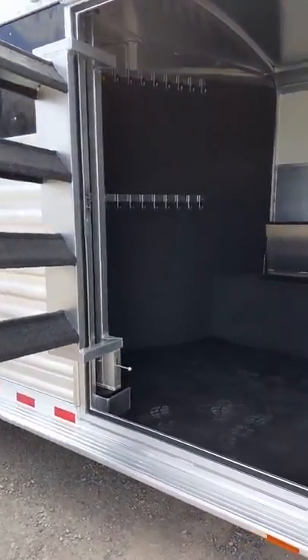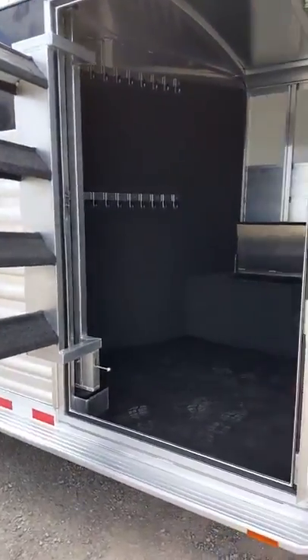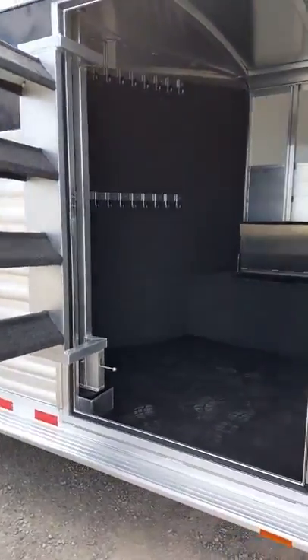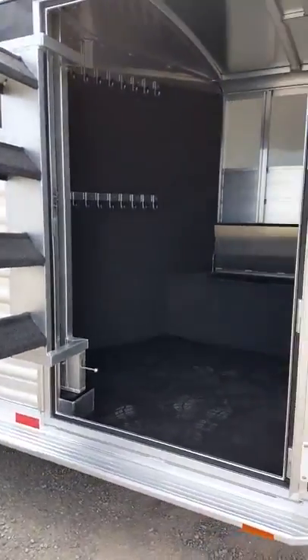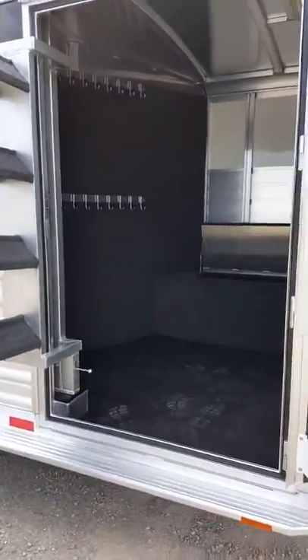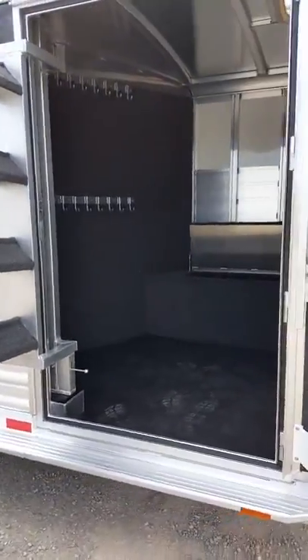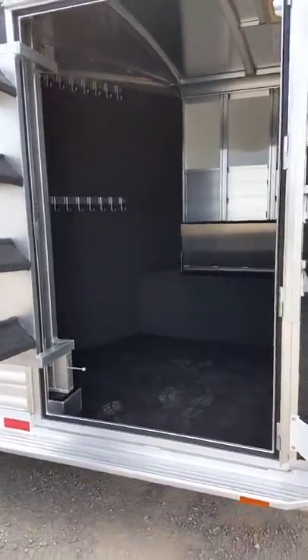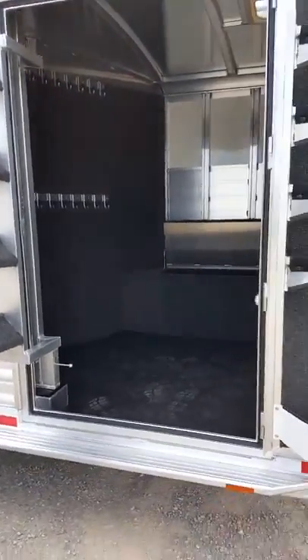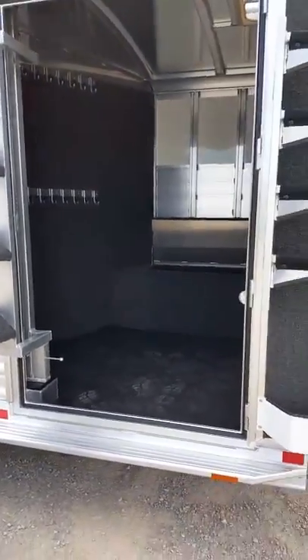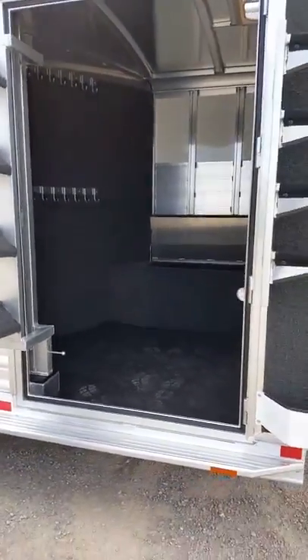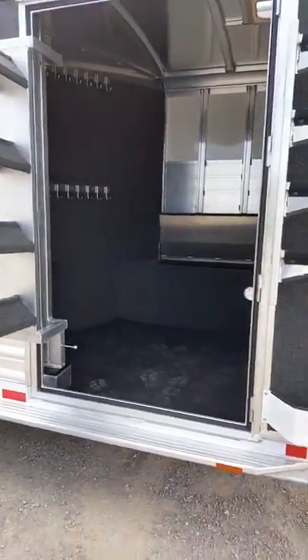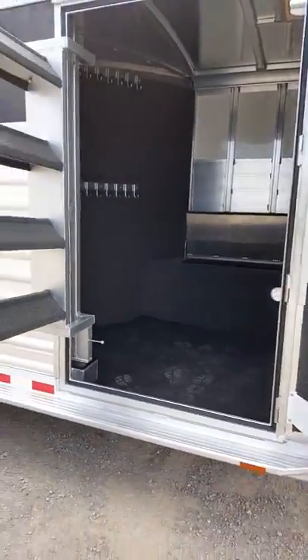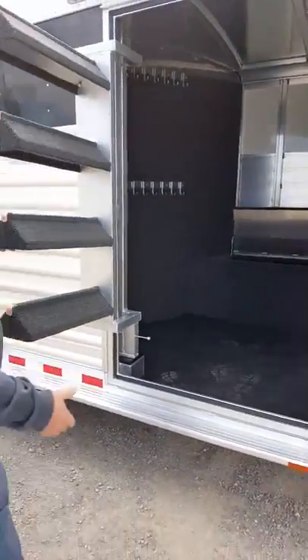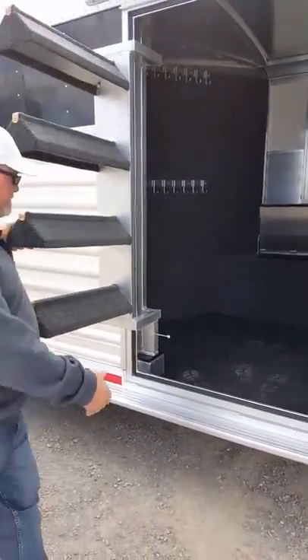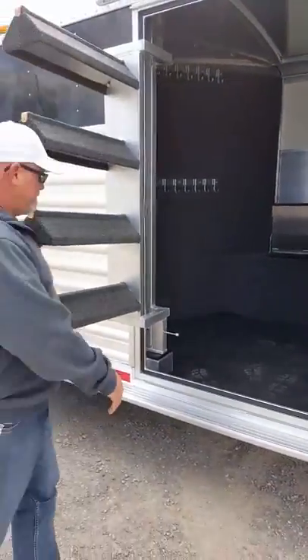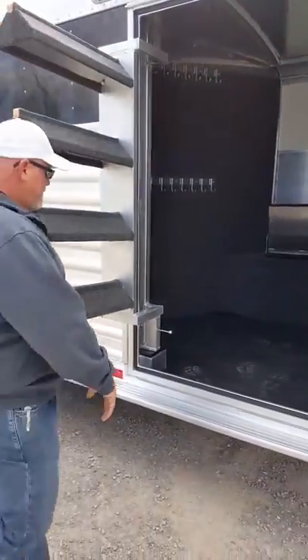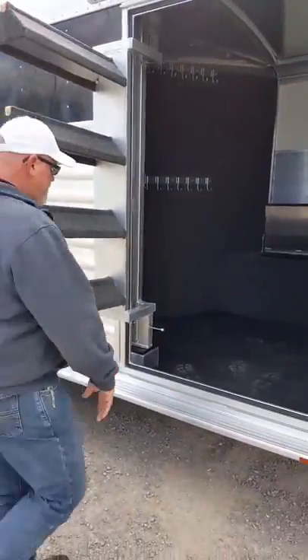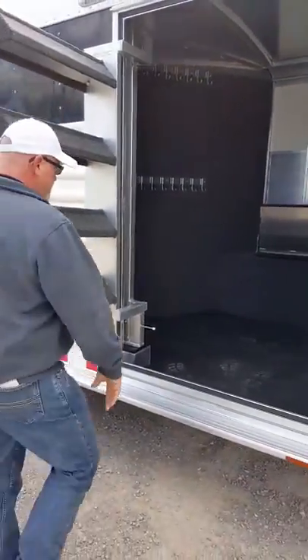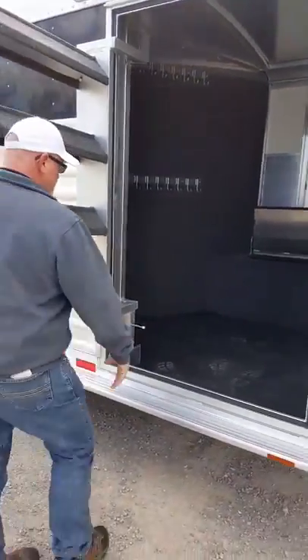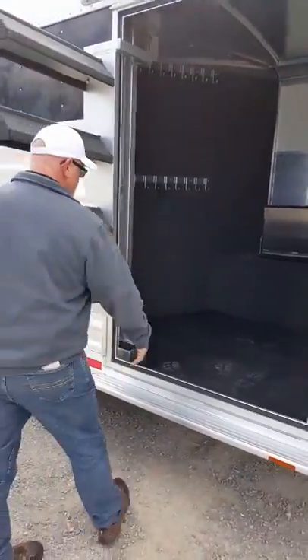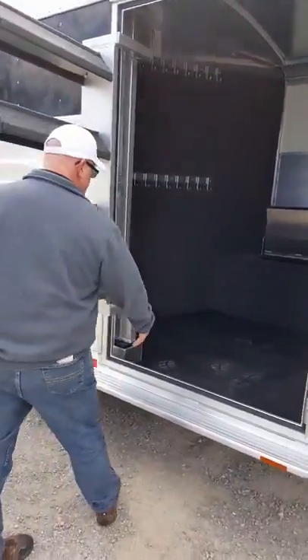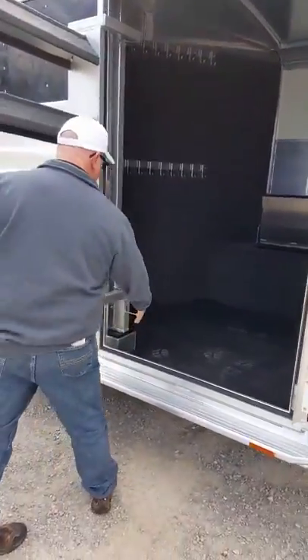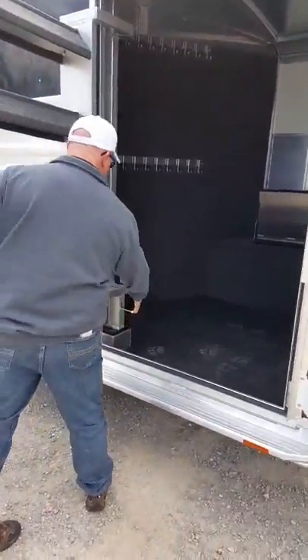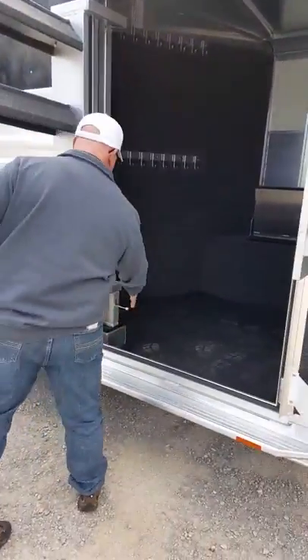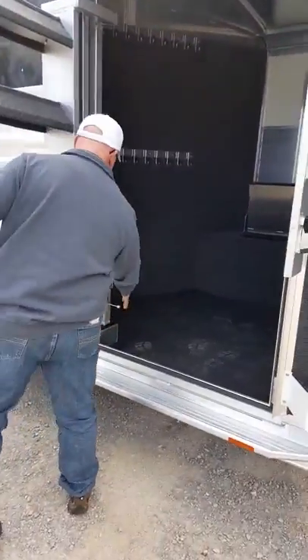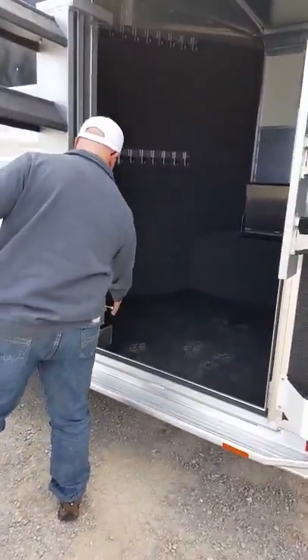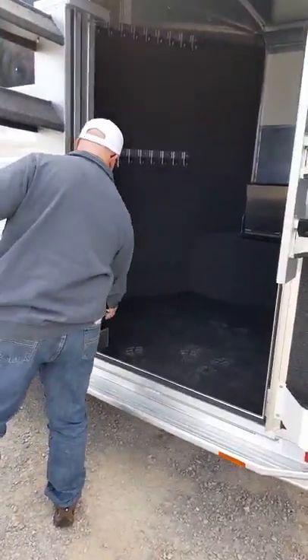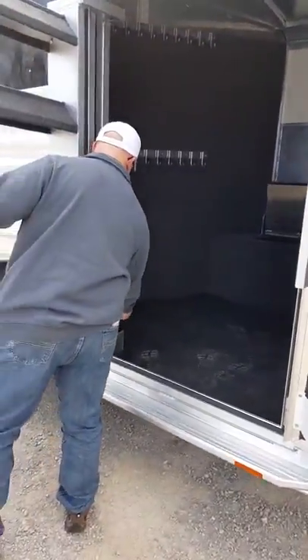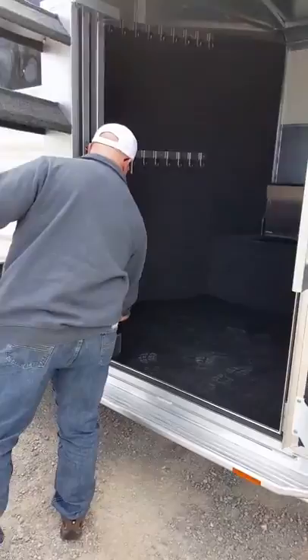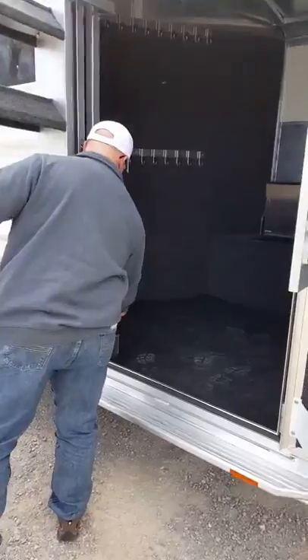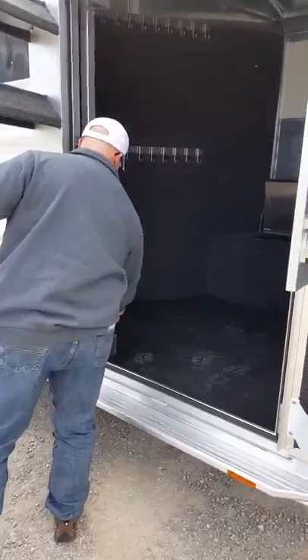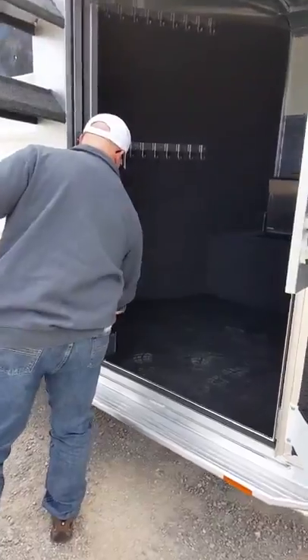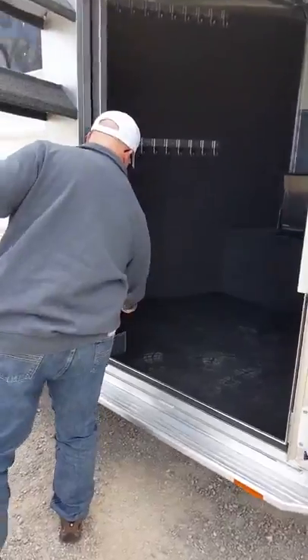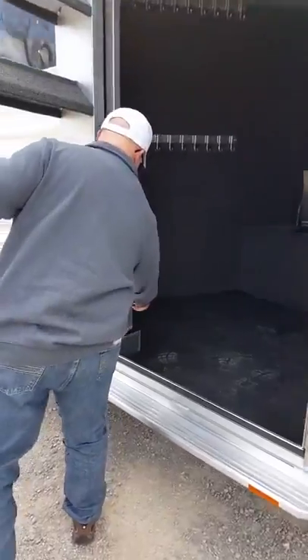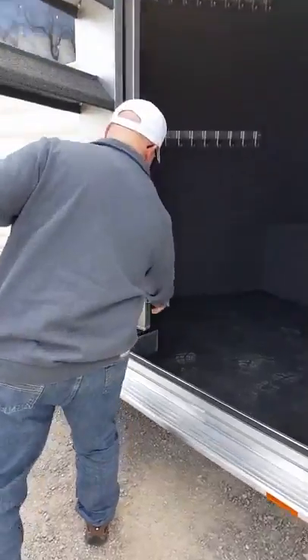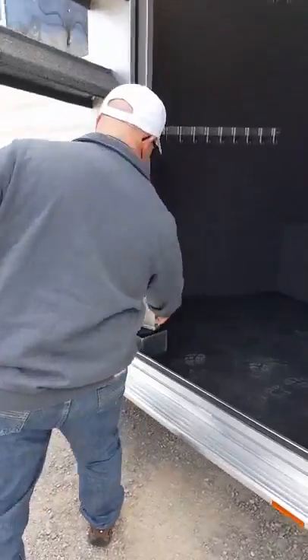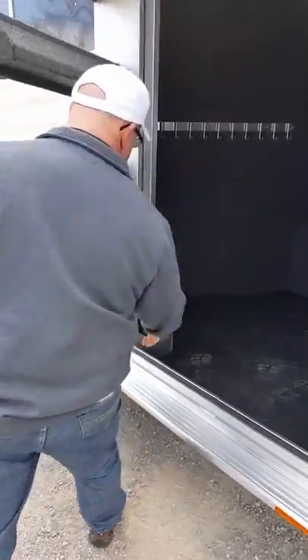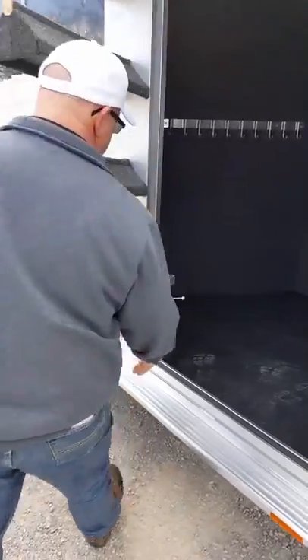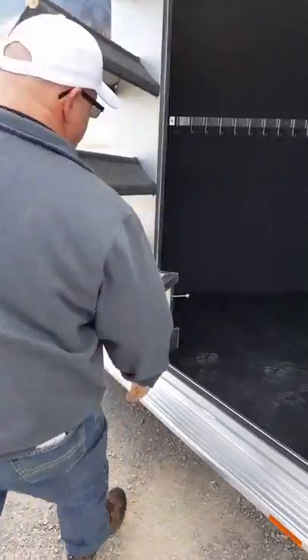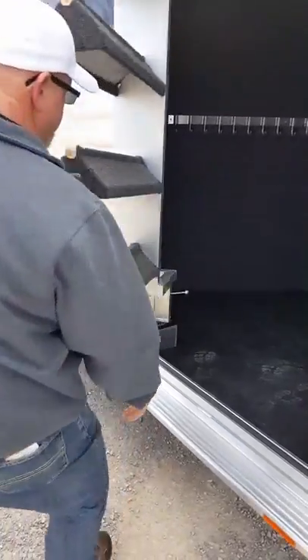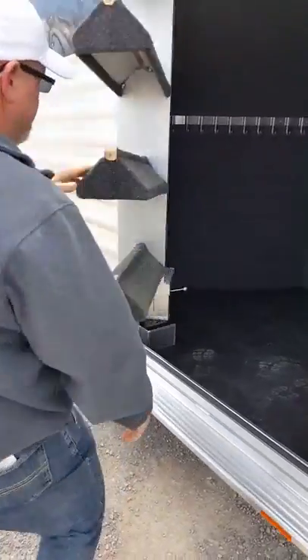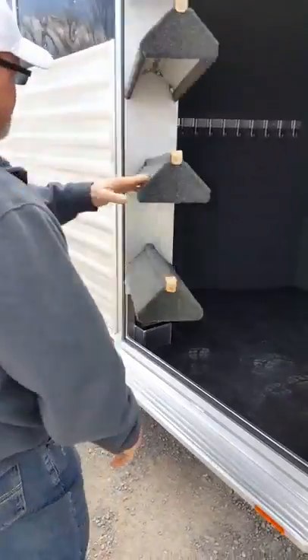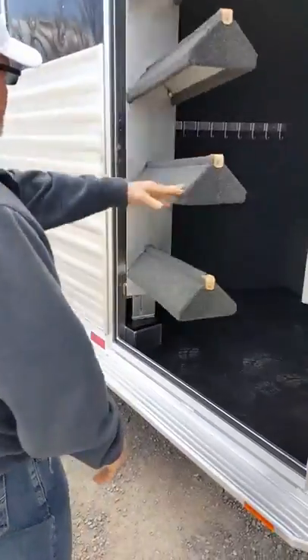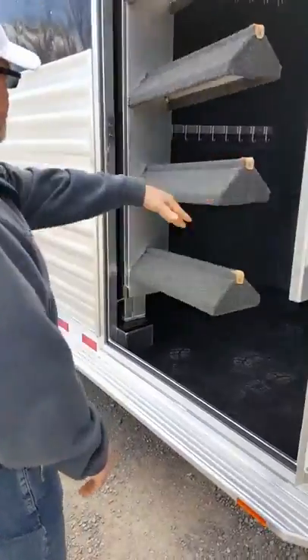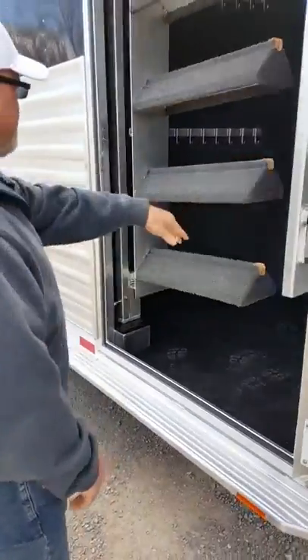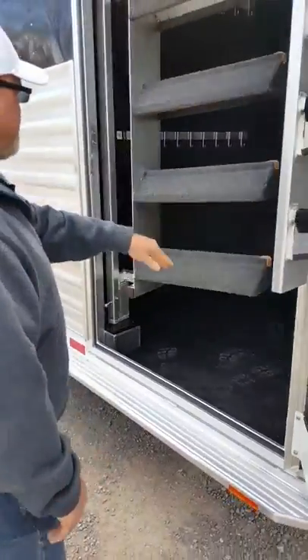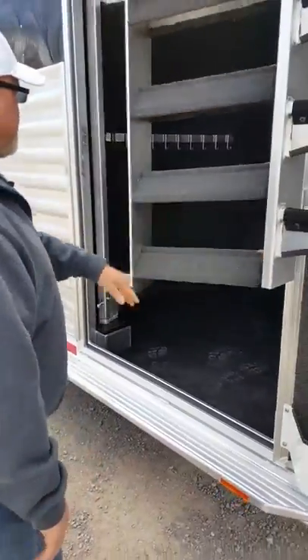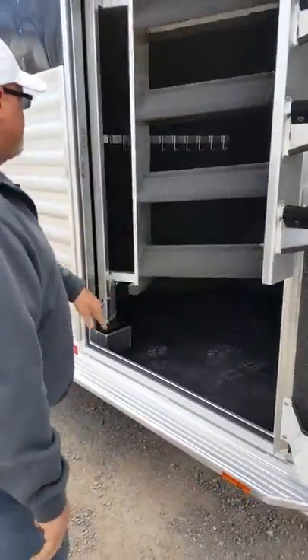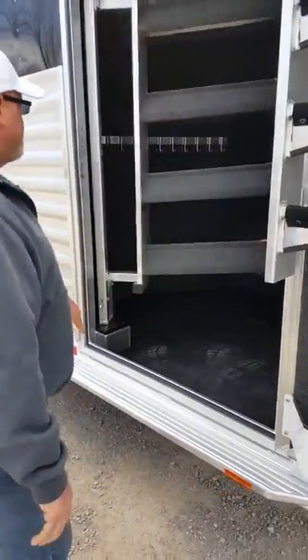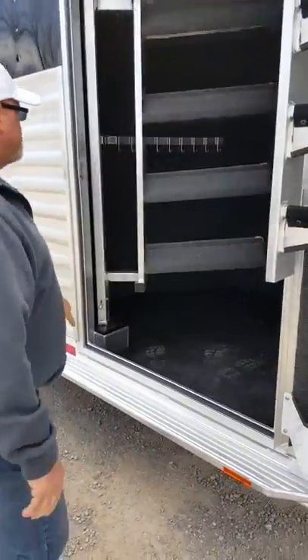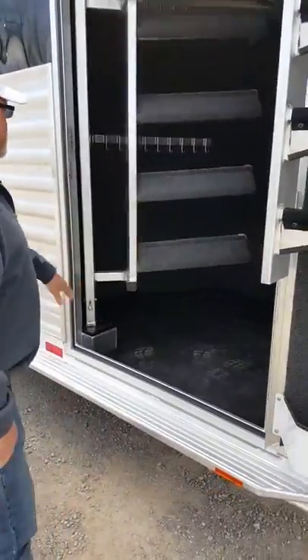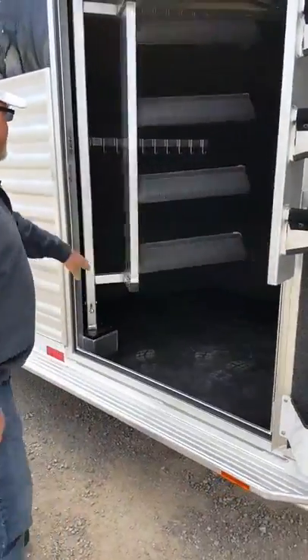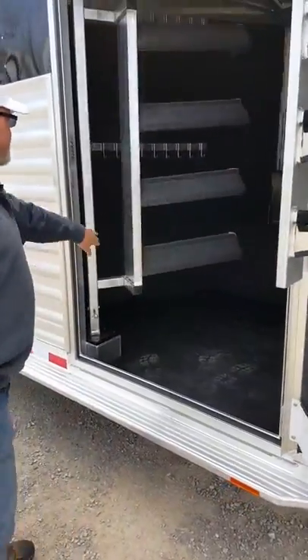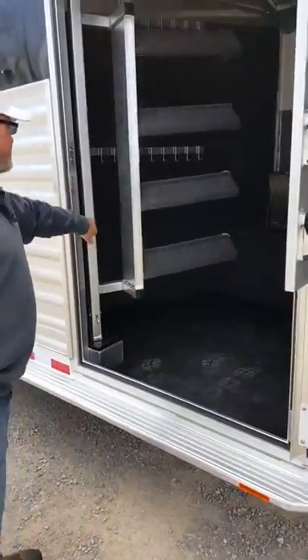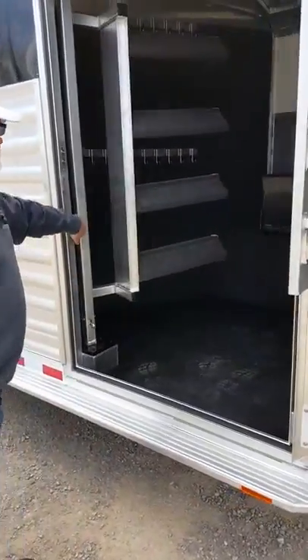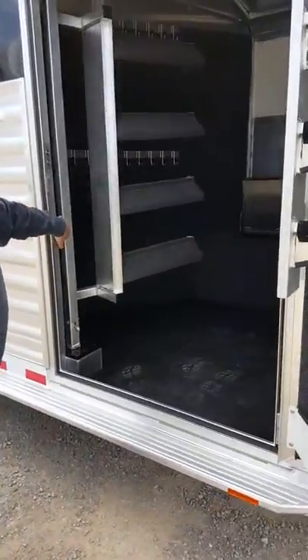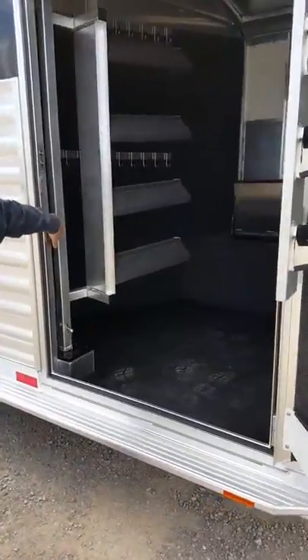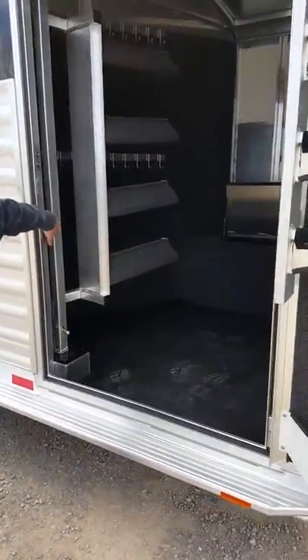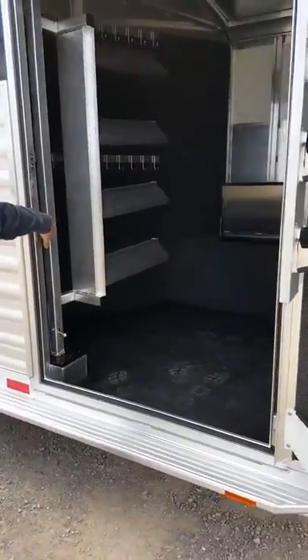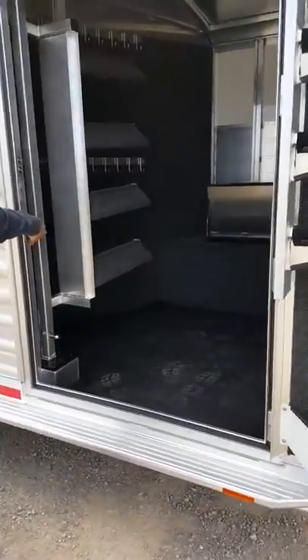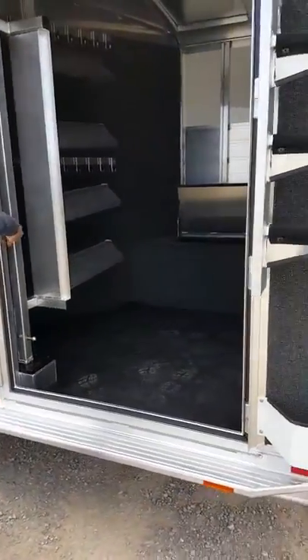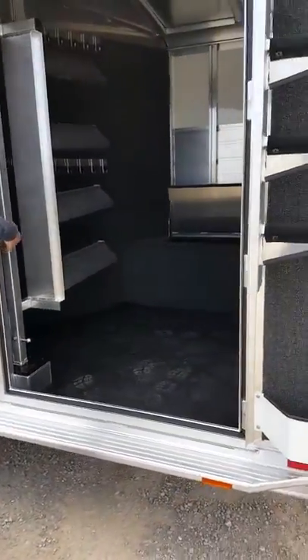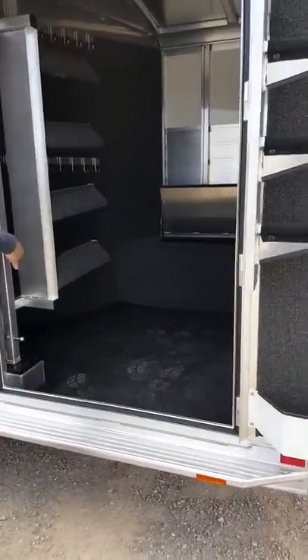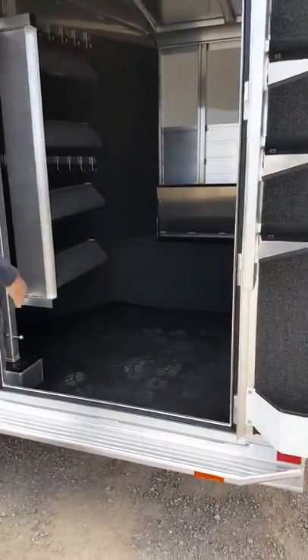To swing them back in, you're going to lift the lever, and they swing in and lock into place.